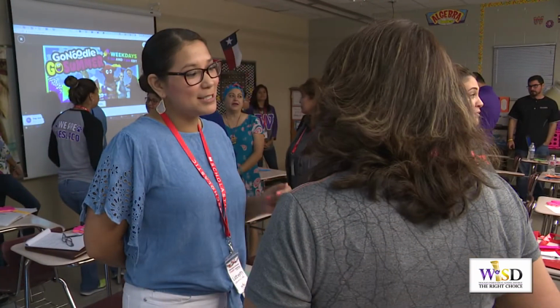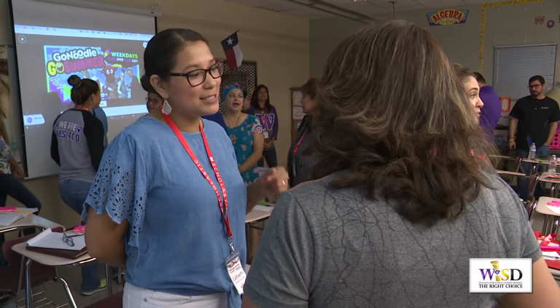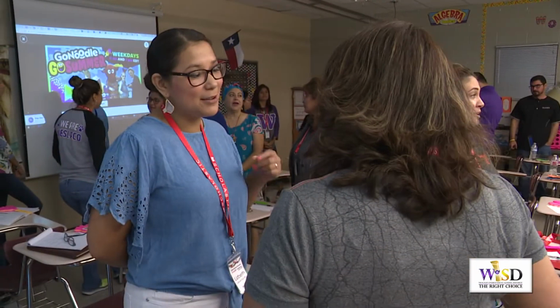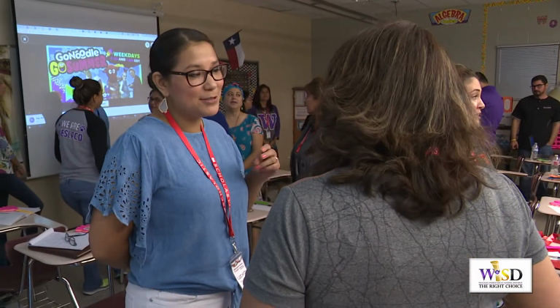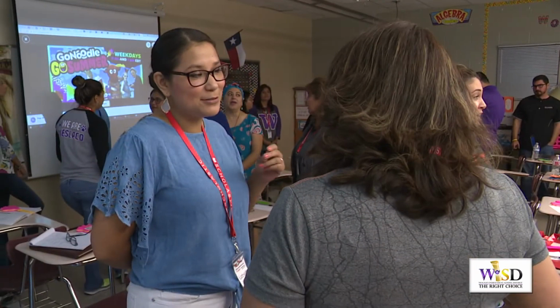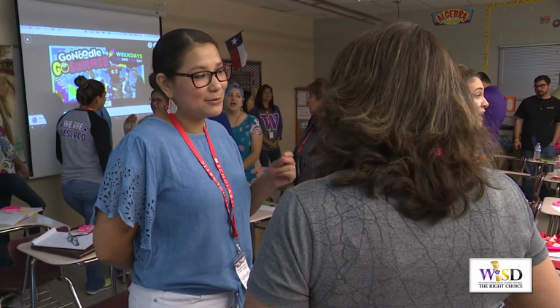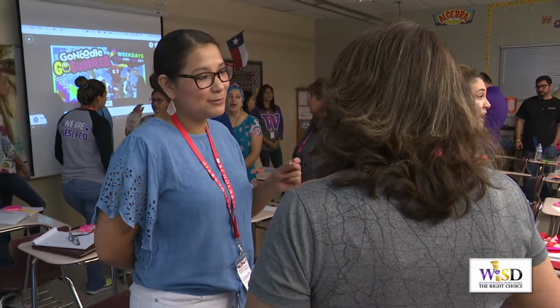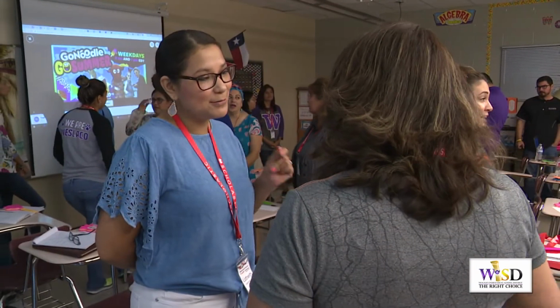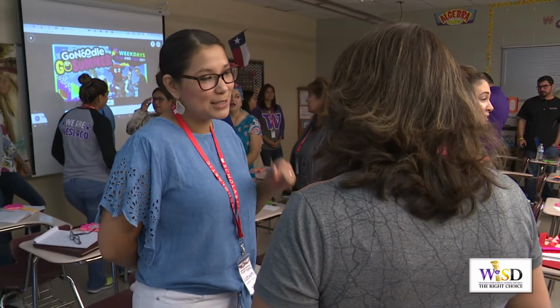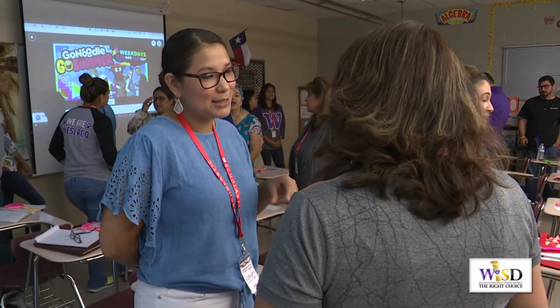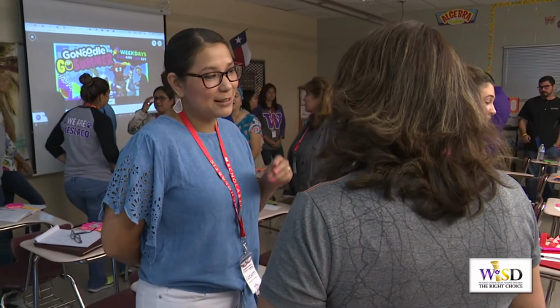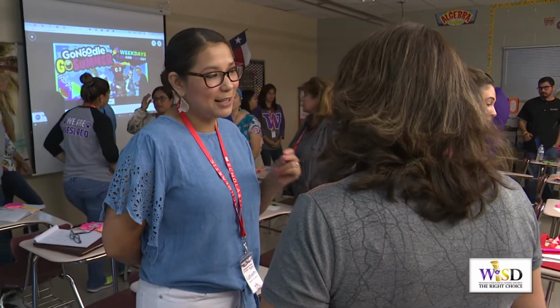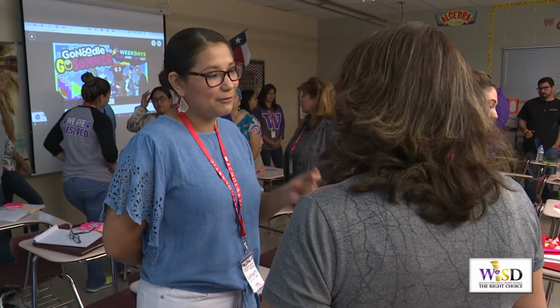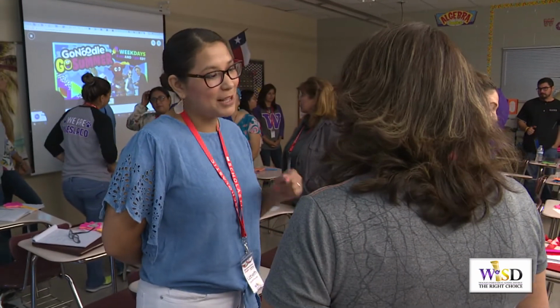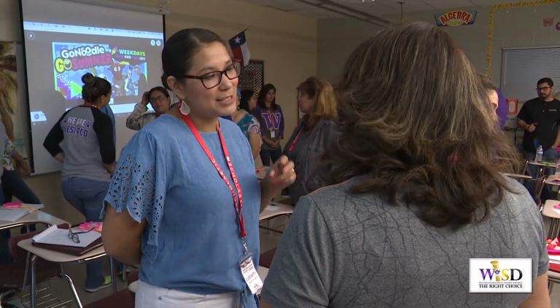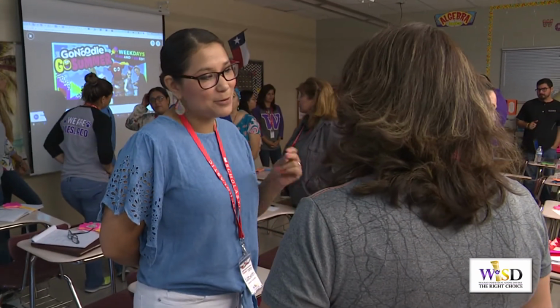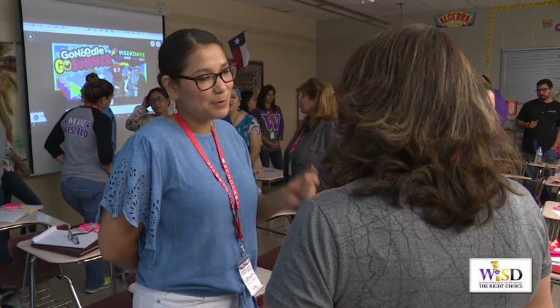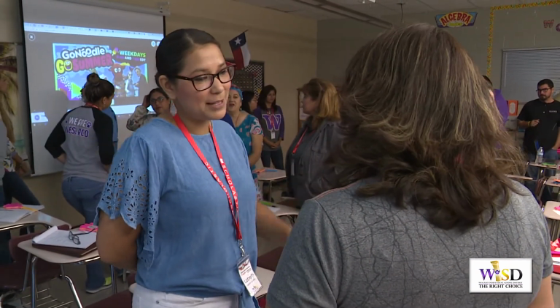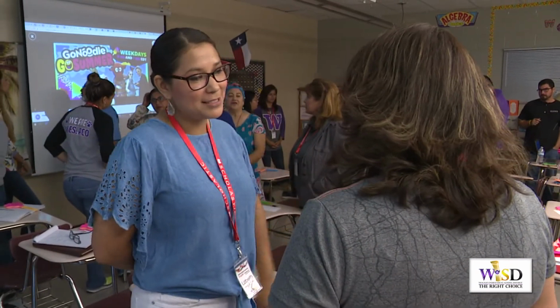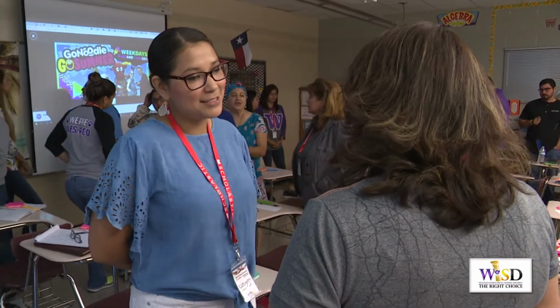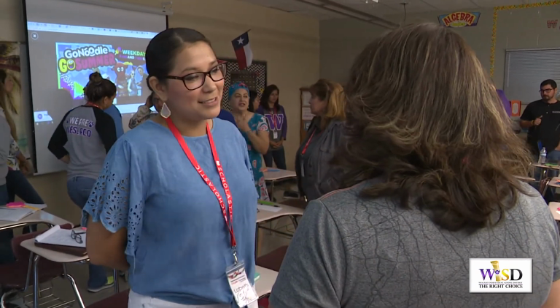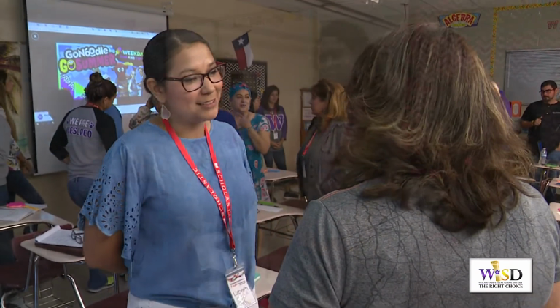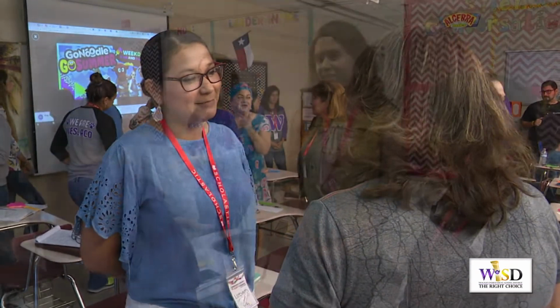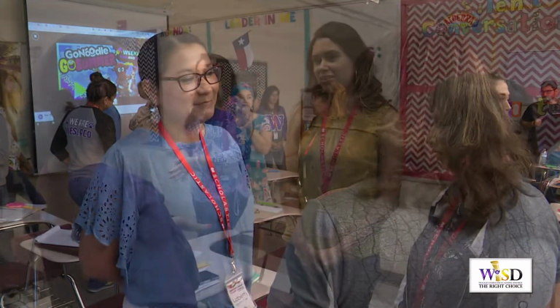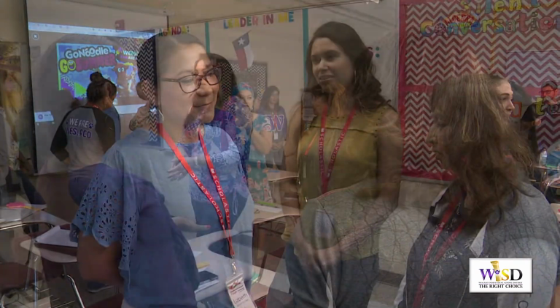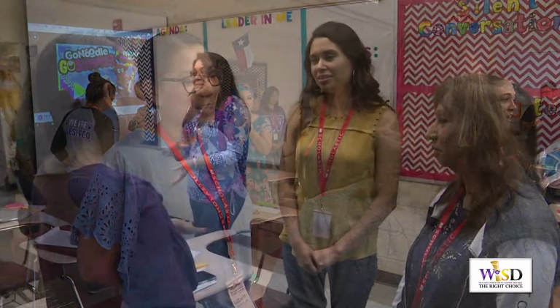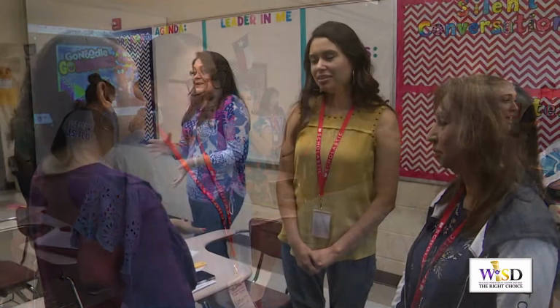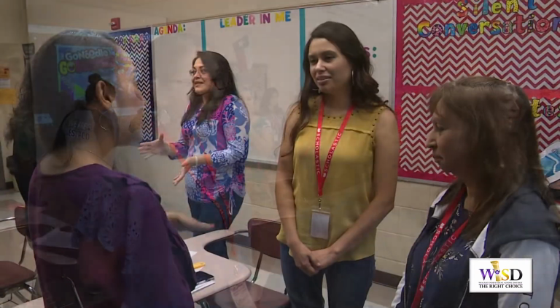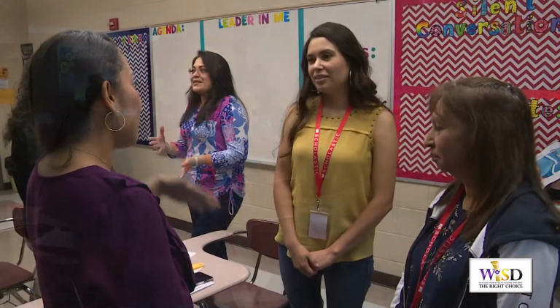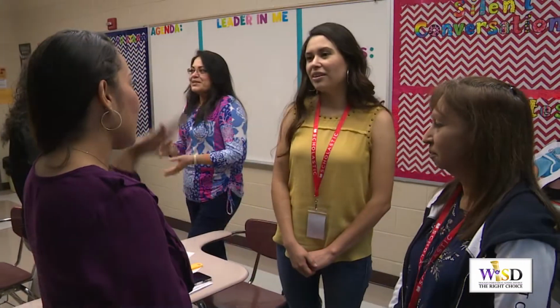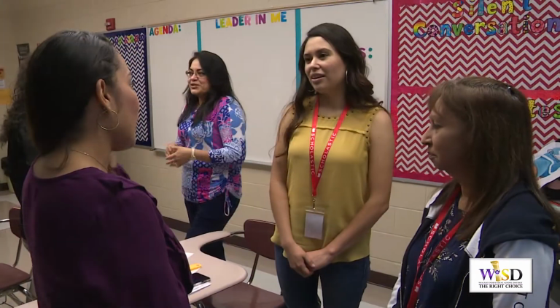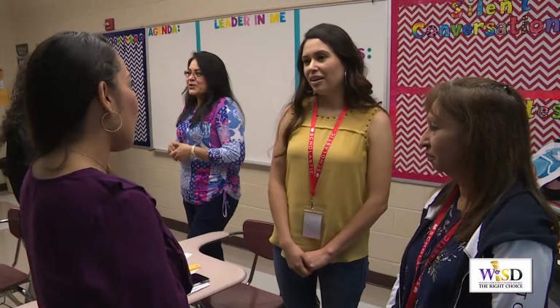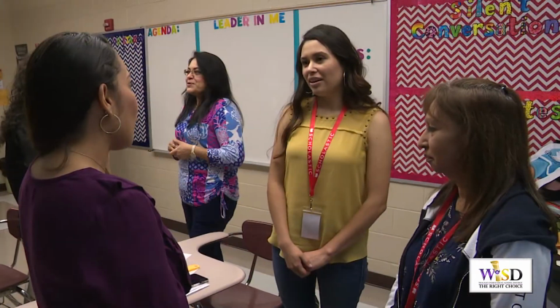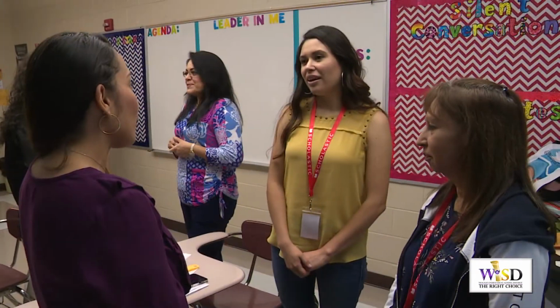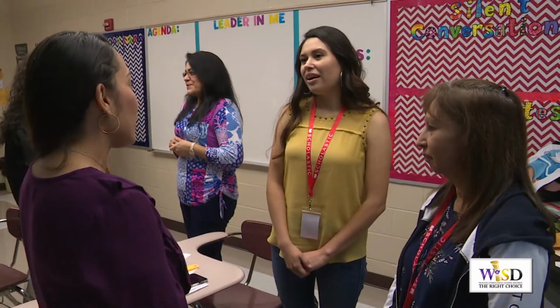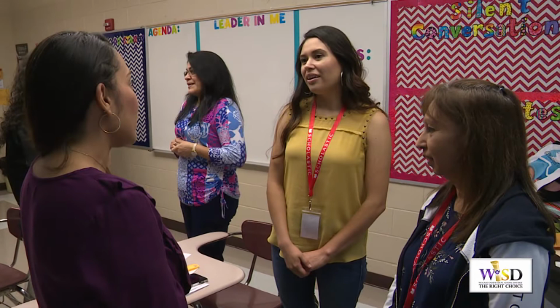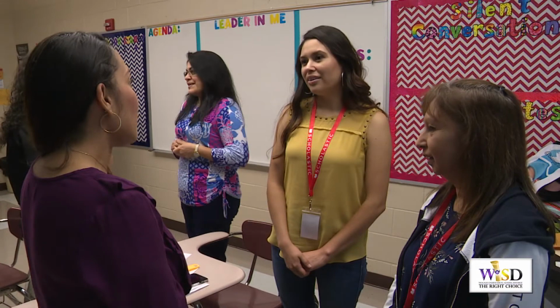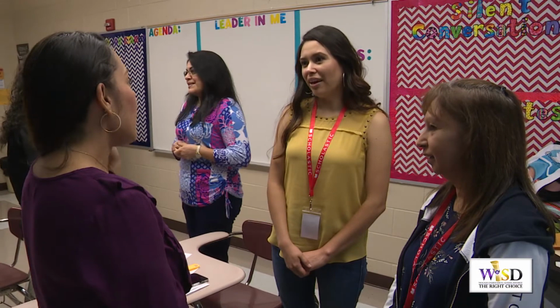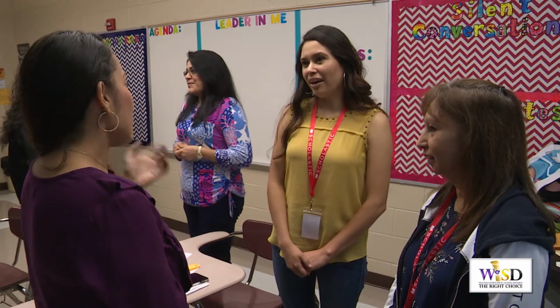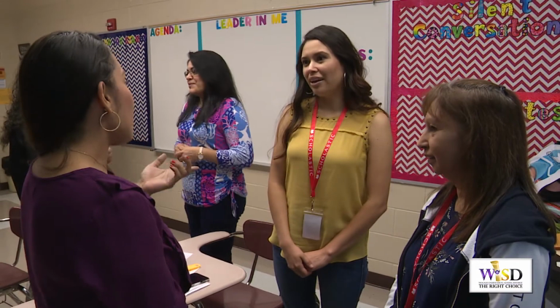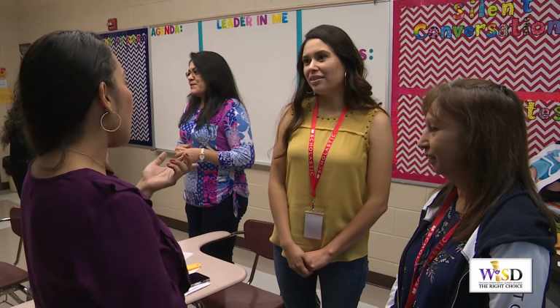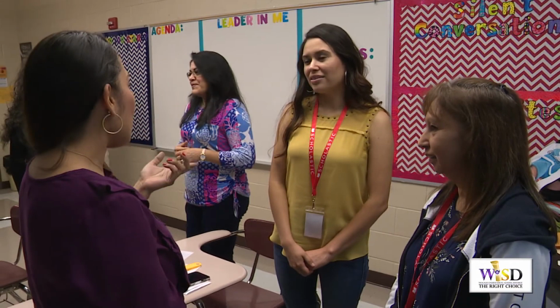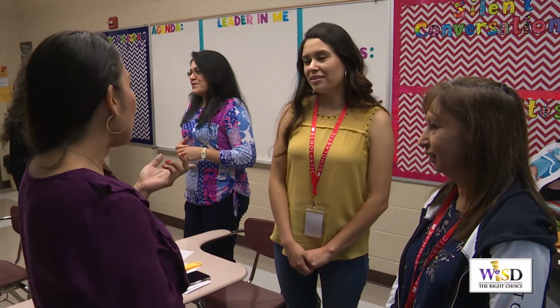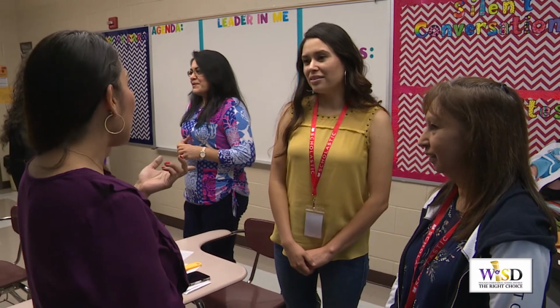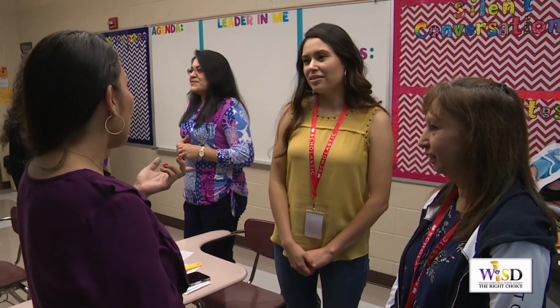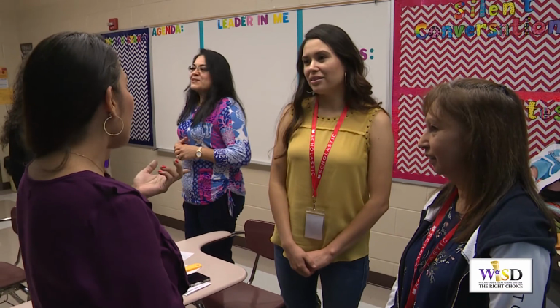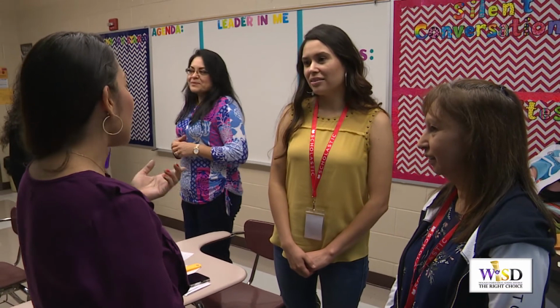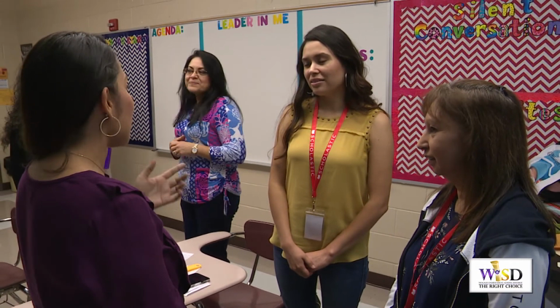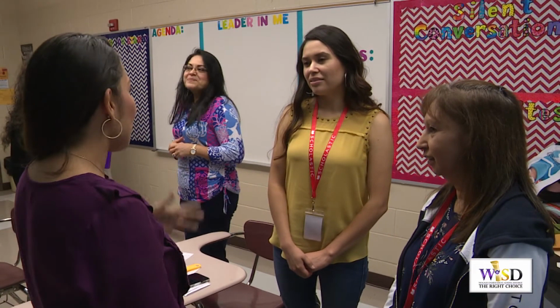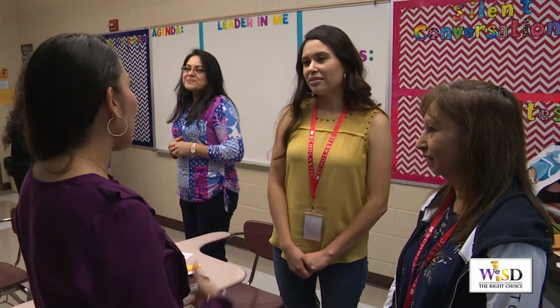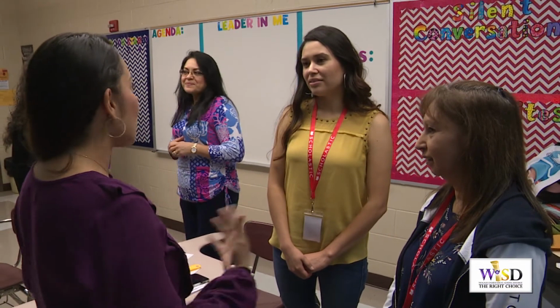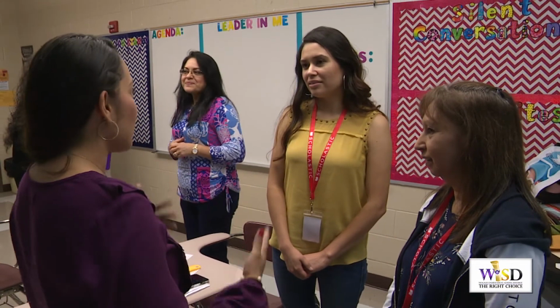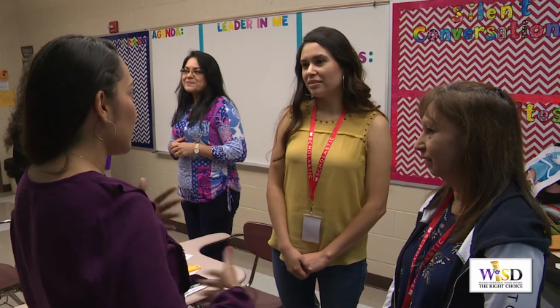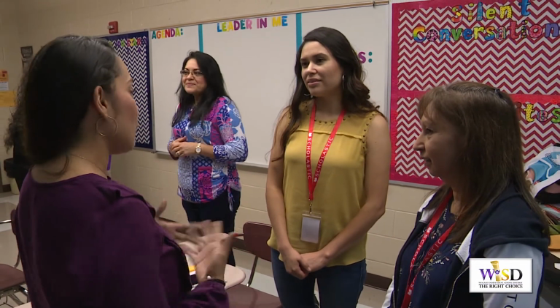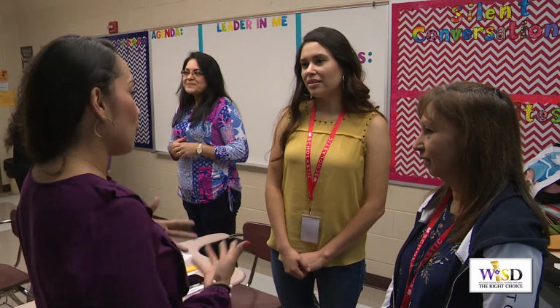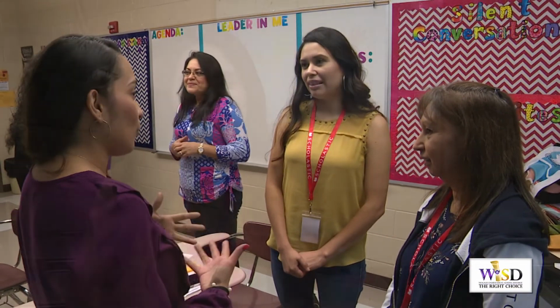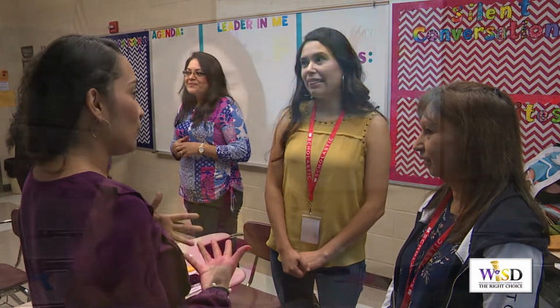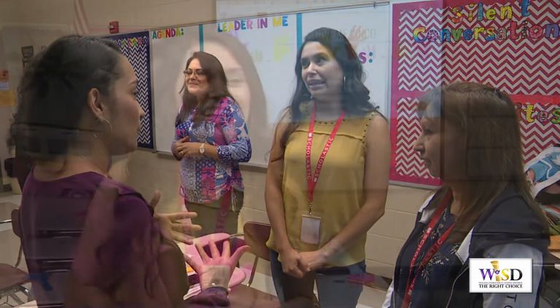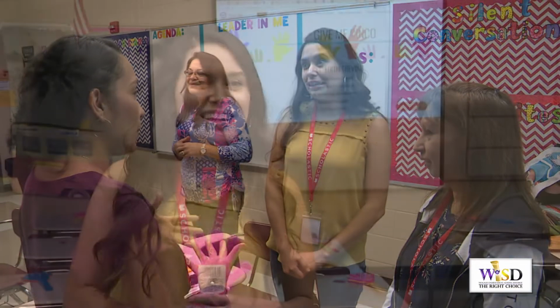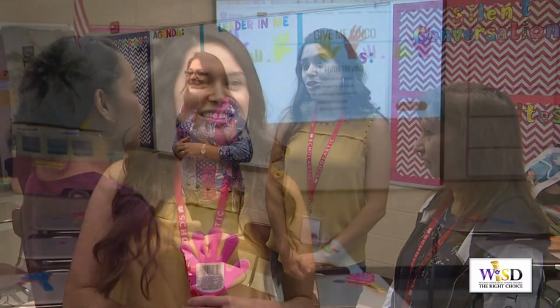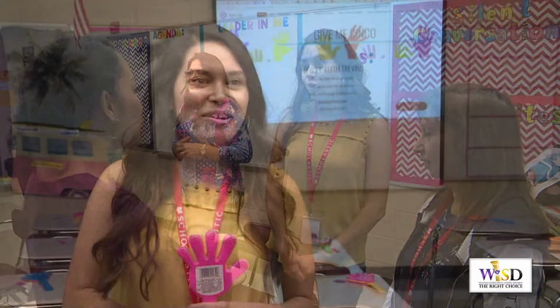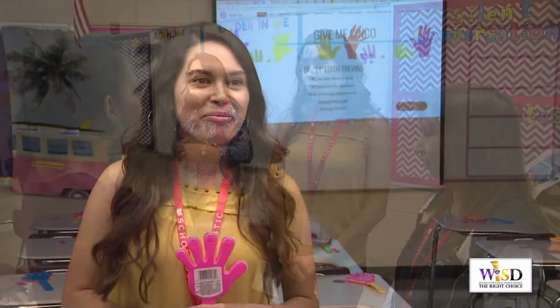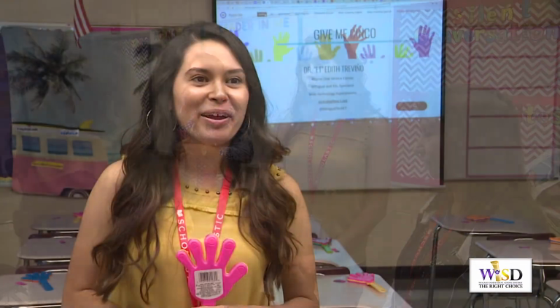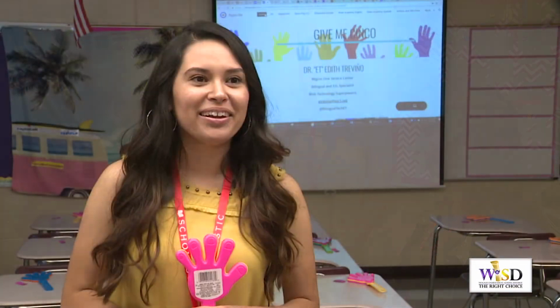Through the two-day conference, there's also a sense of eagerness to get back into their classroom. I'm ready — it was a restful summer, but I'm ready to go back.